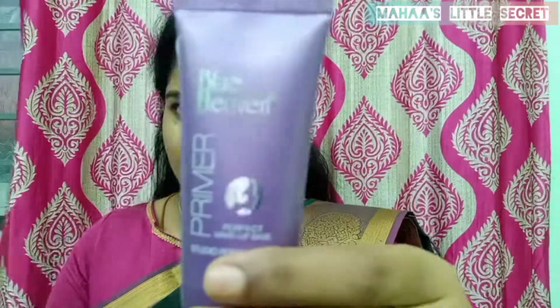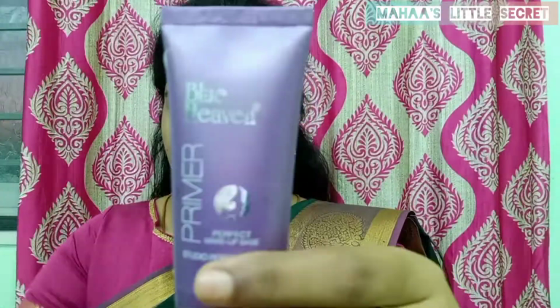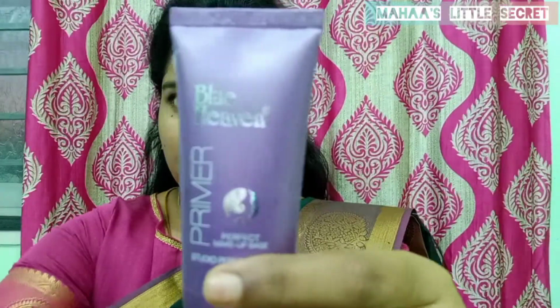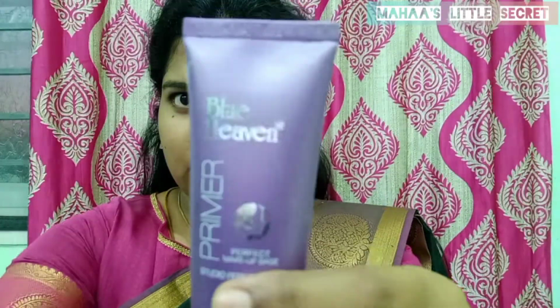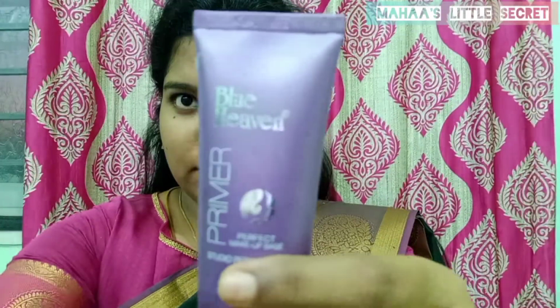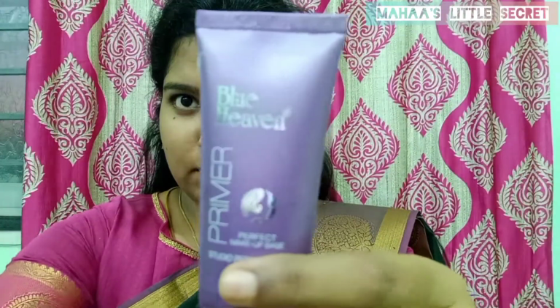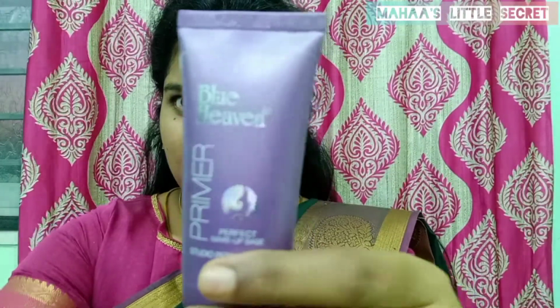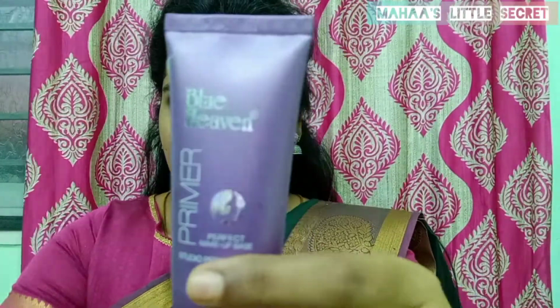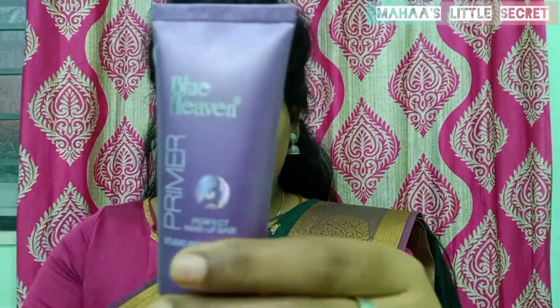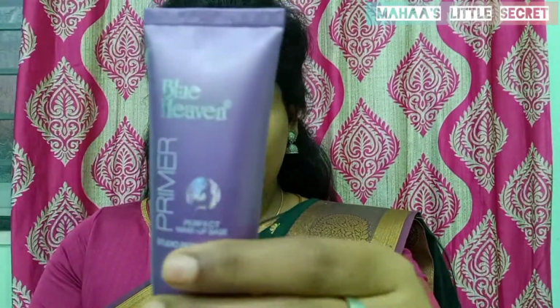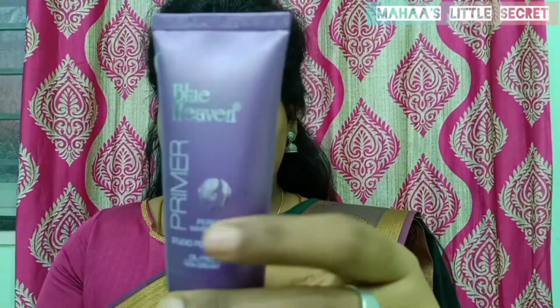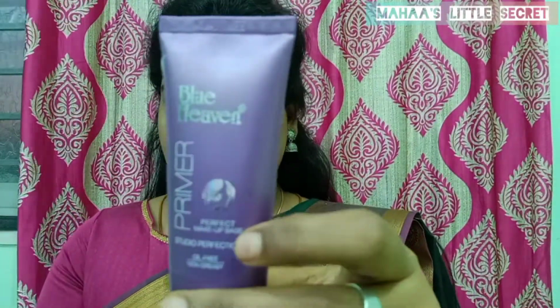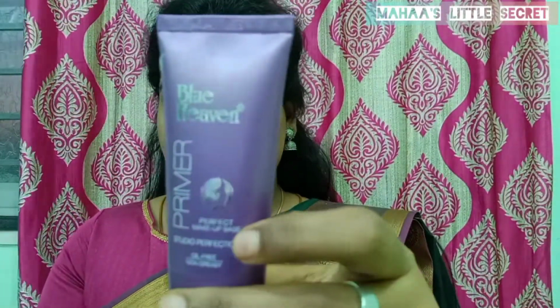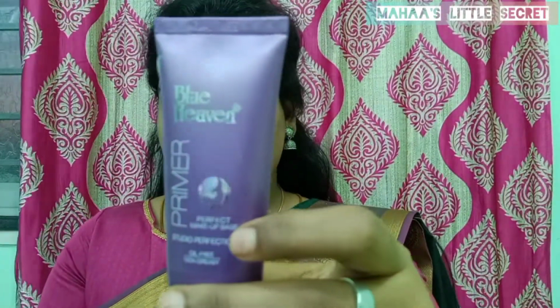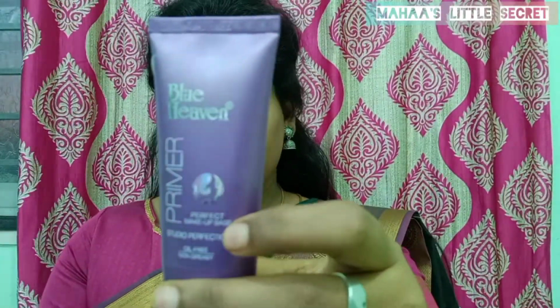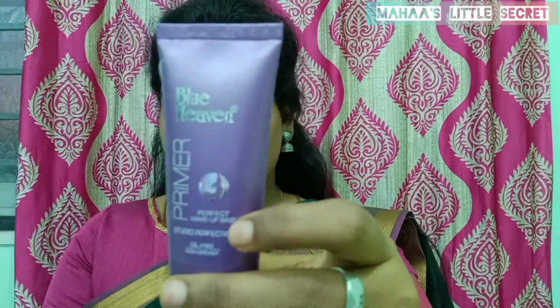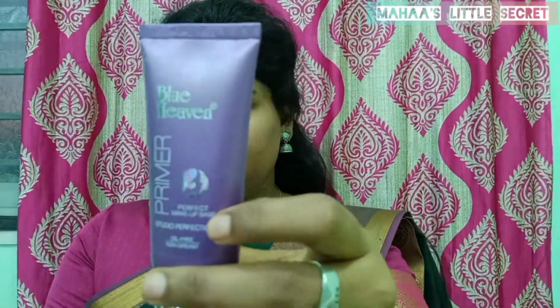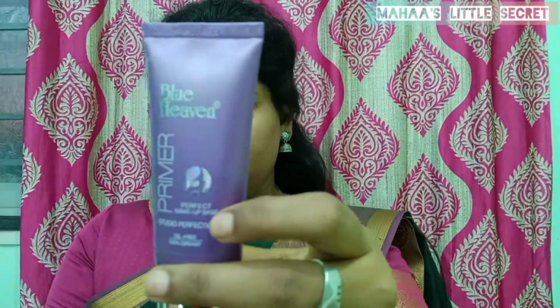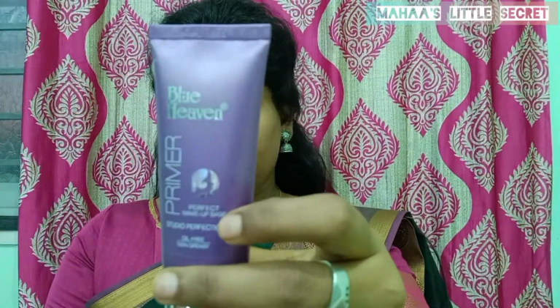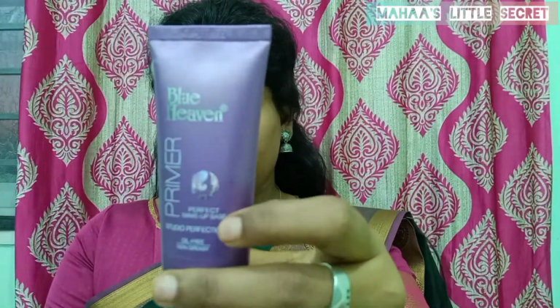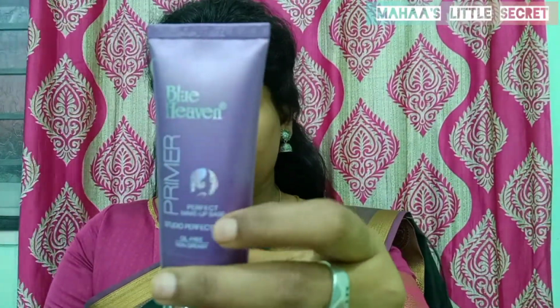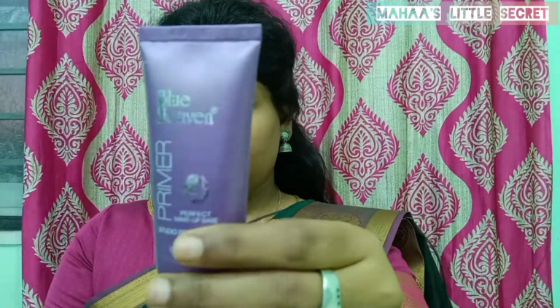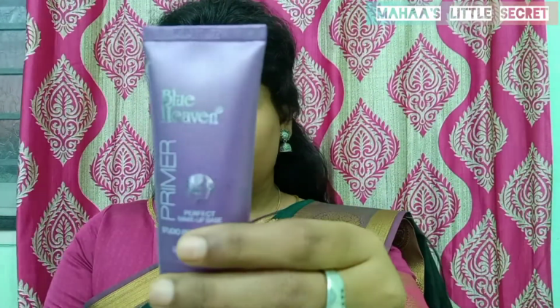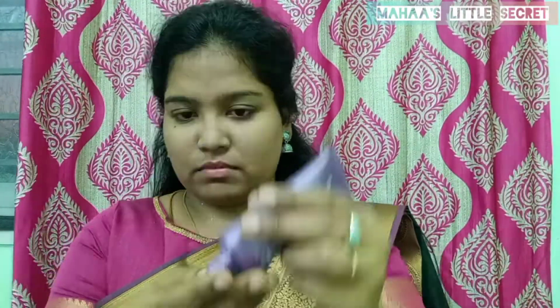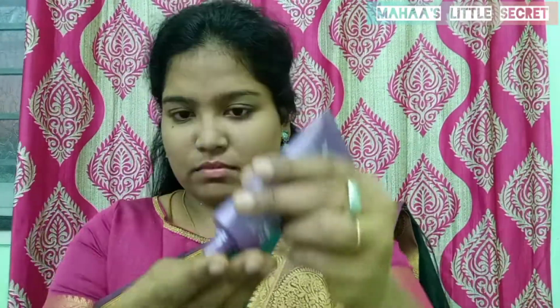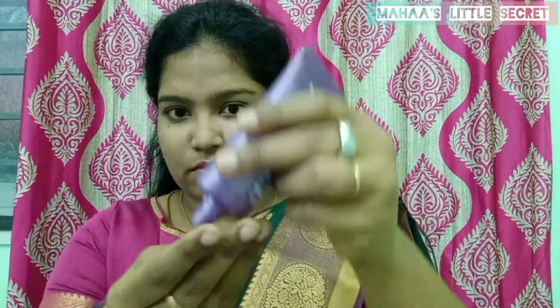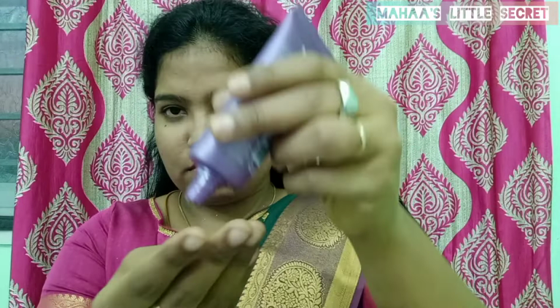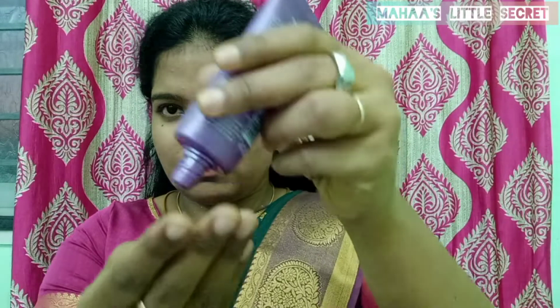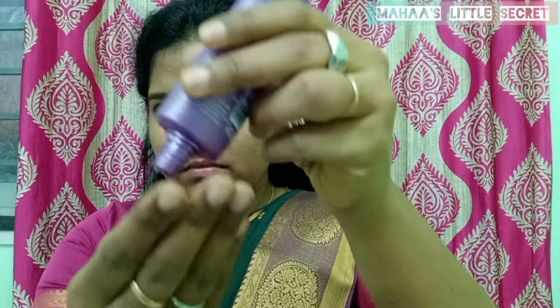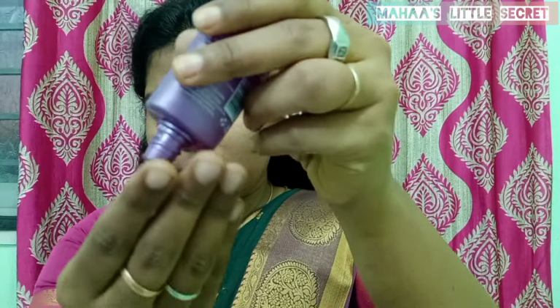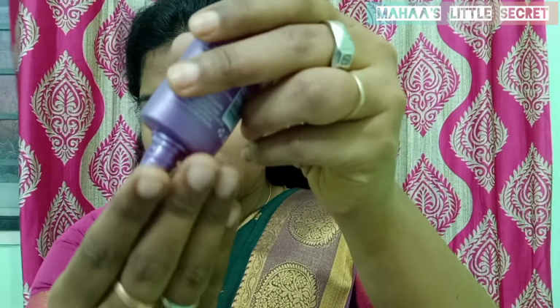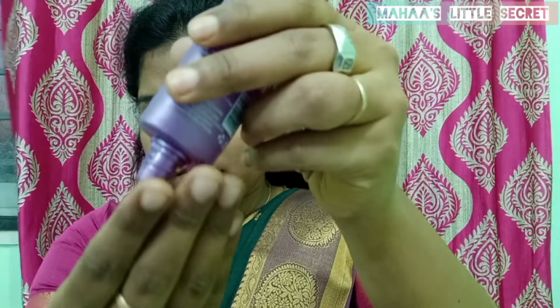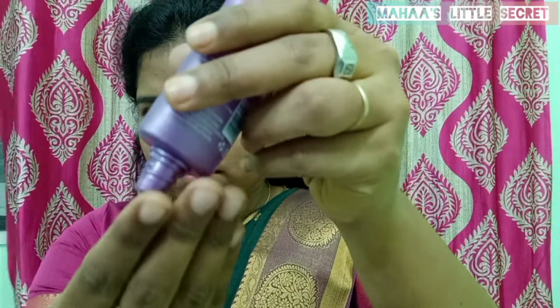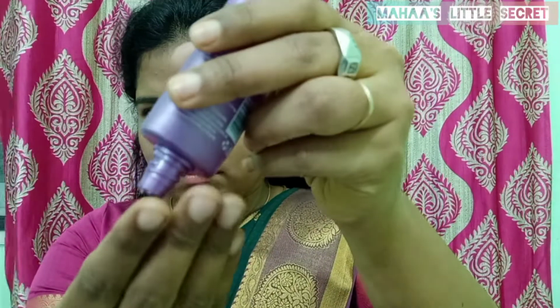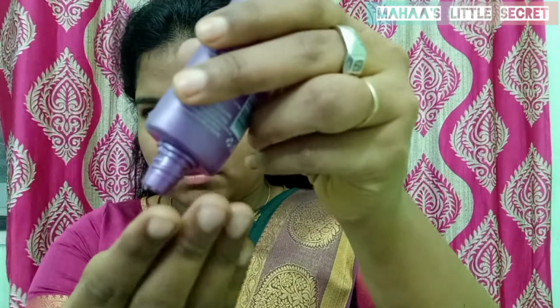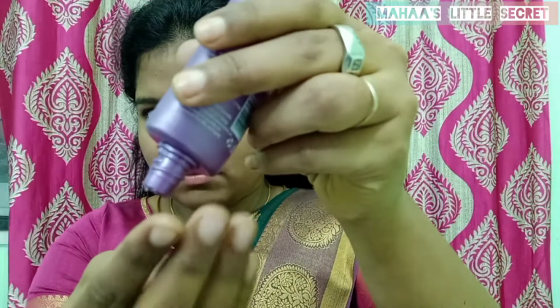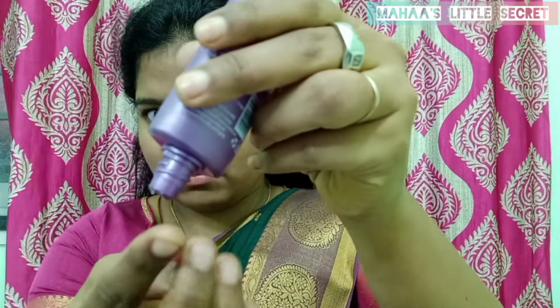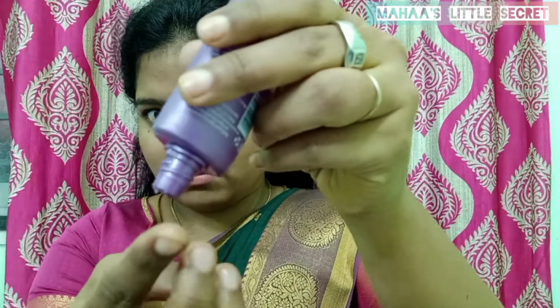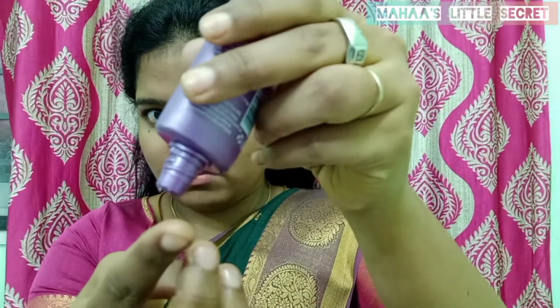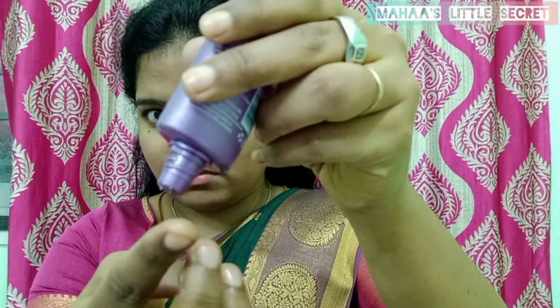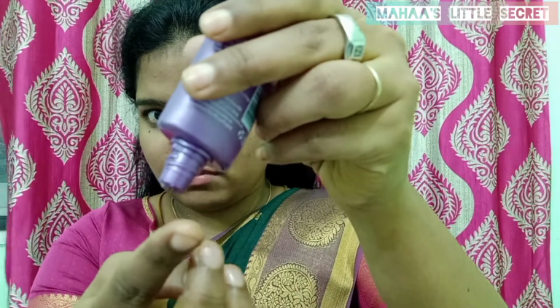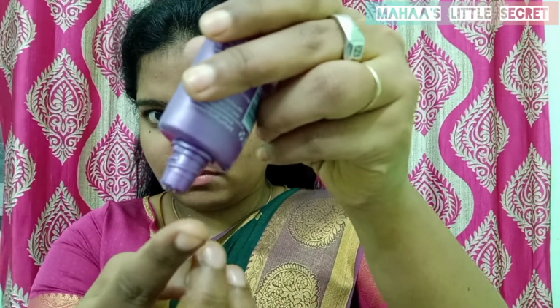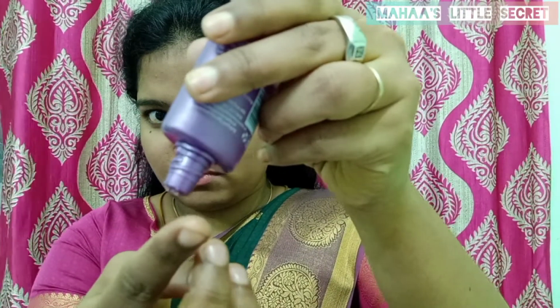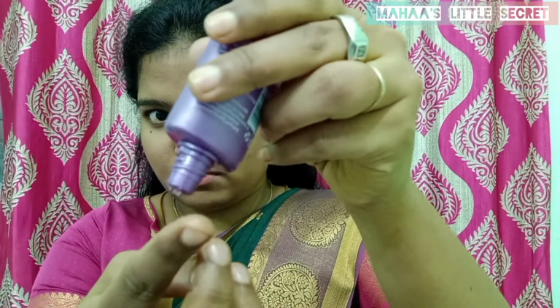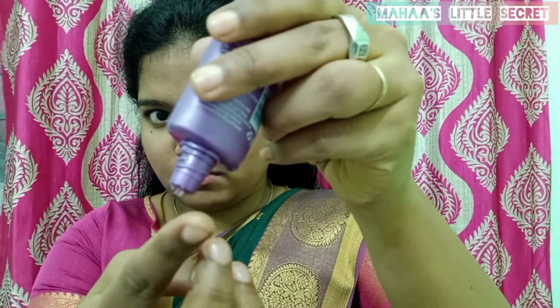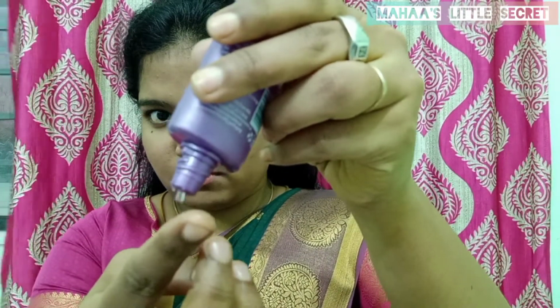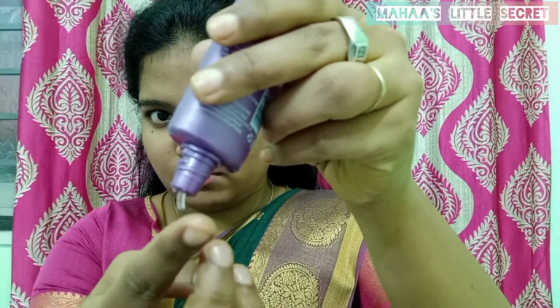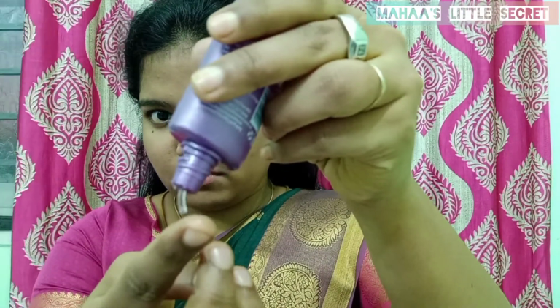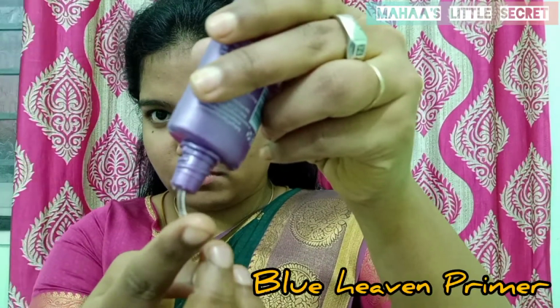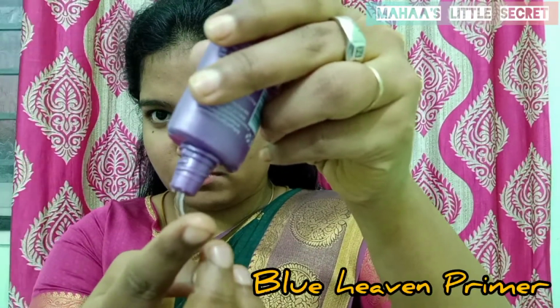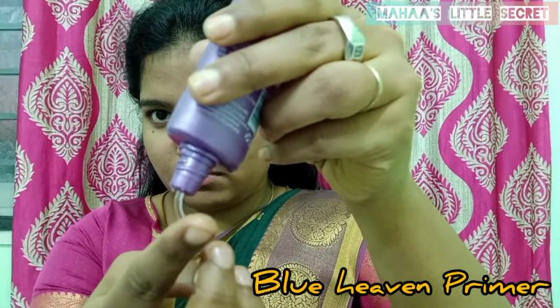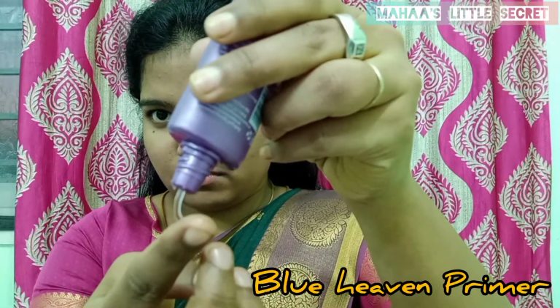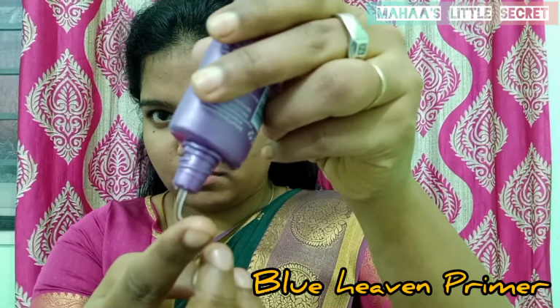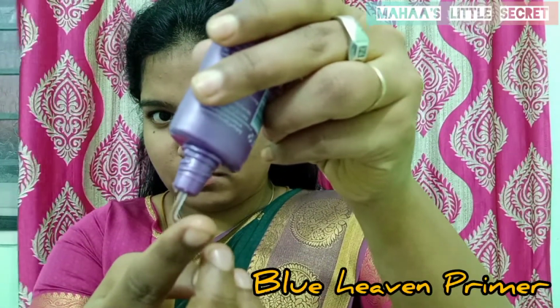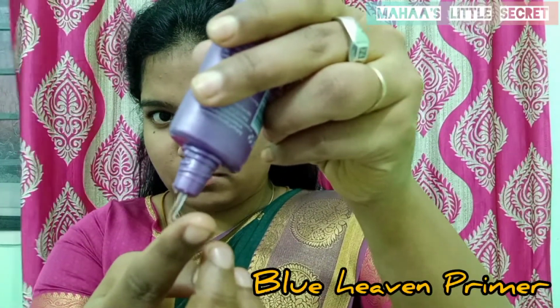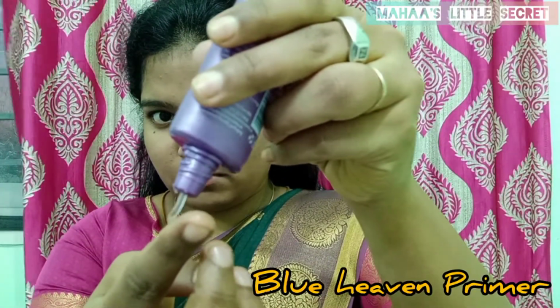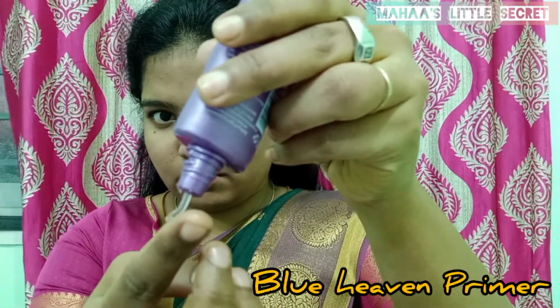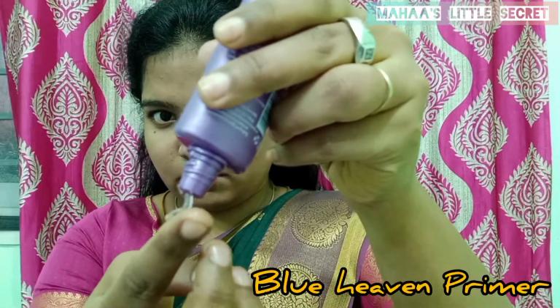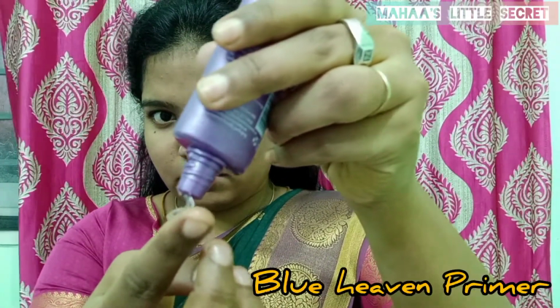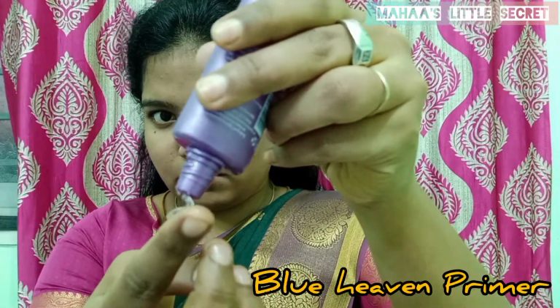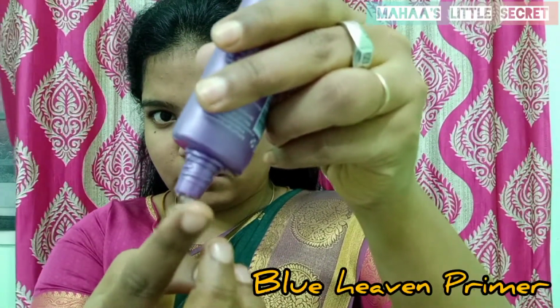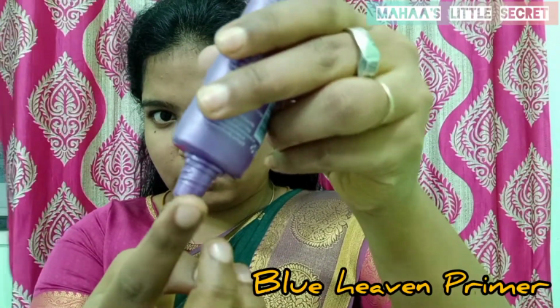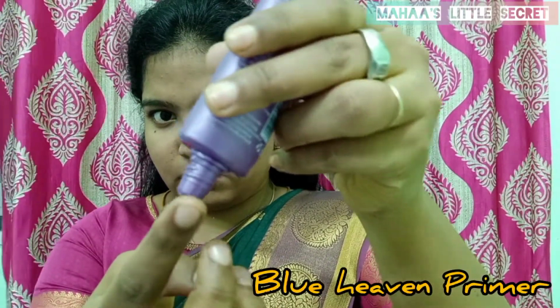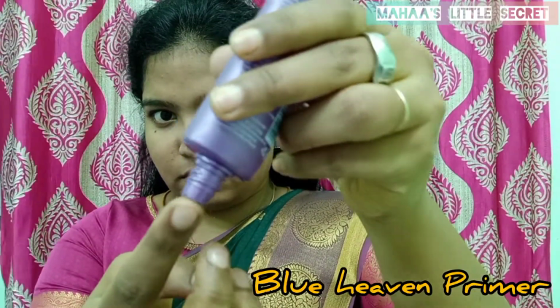I'm going to wash my face with moisturizing lotion. Then I'm going to apply a Blue Heaven primer. This is a silicone-based primer.